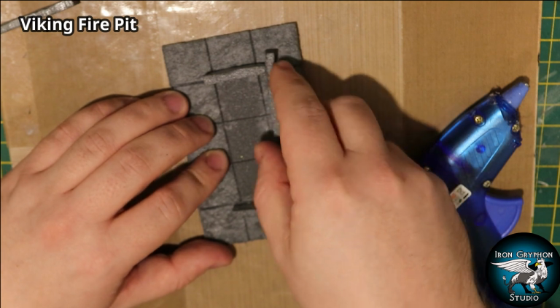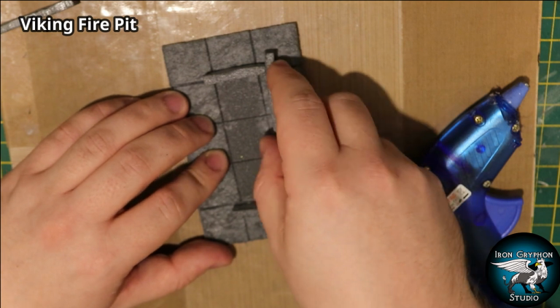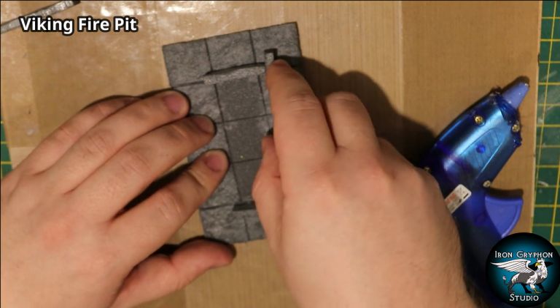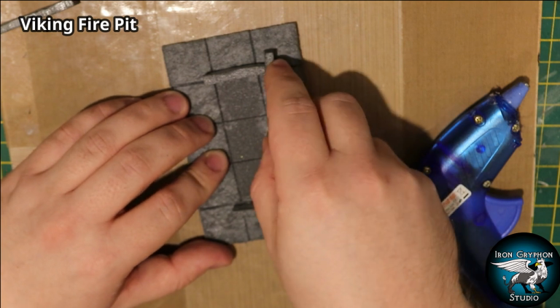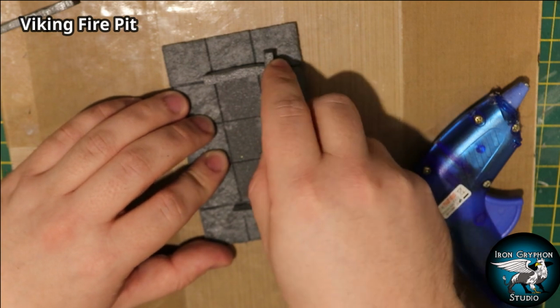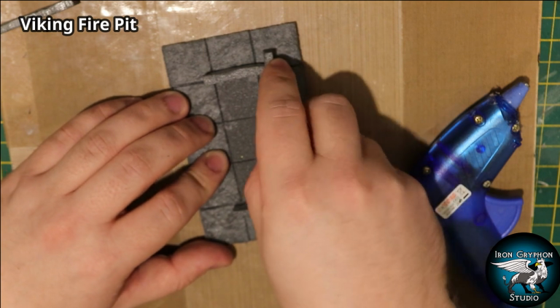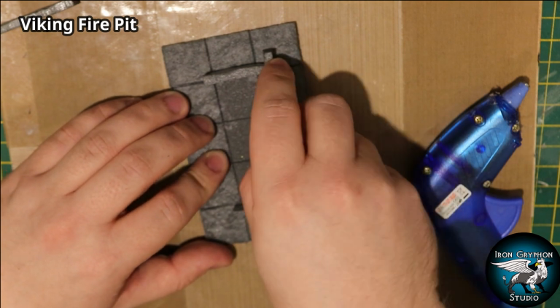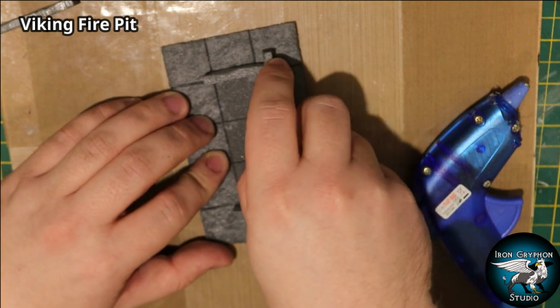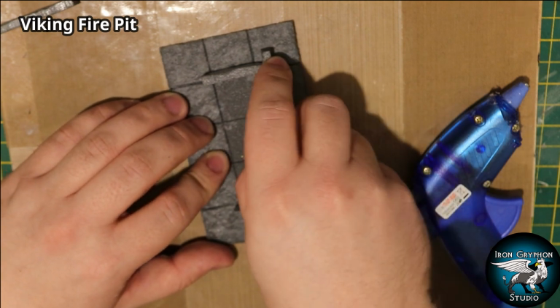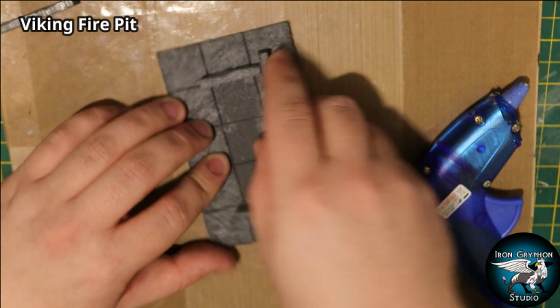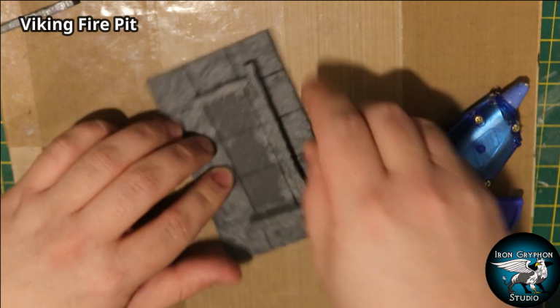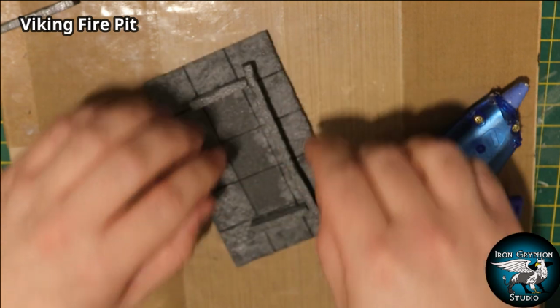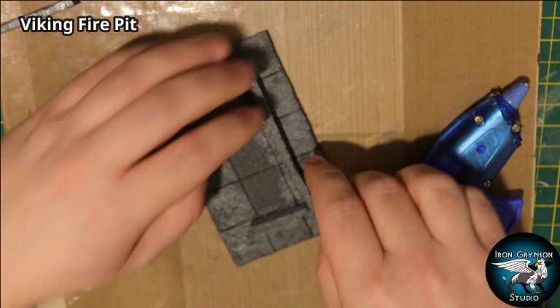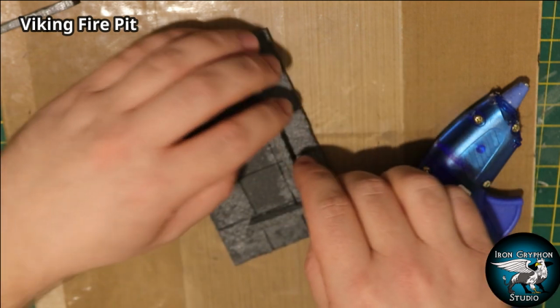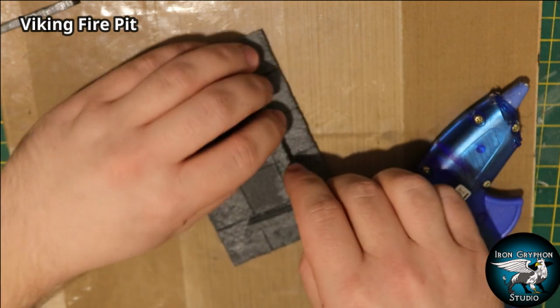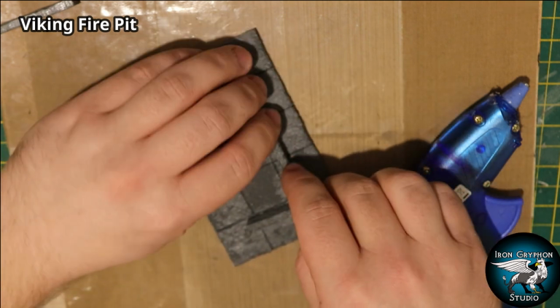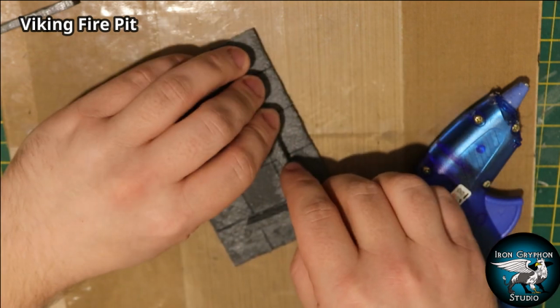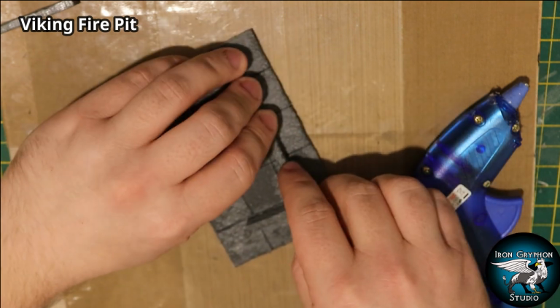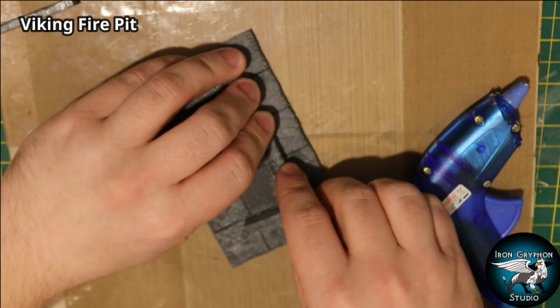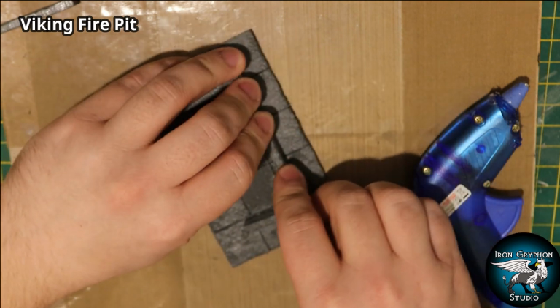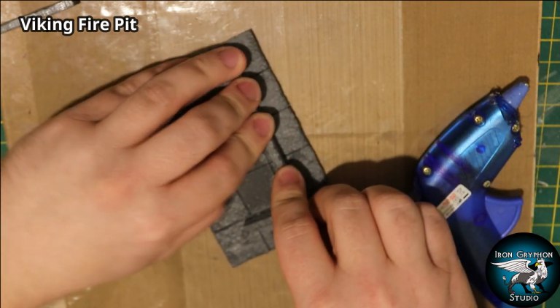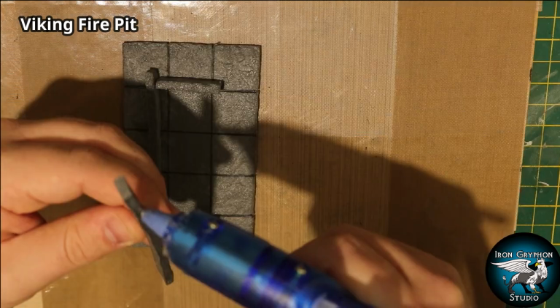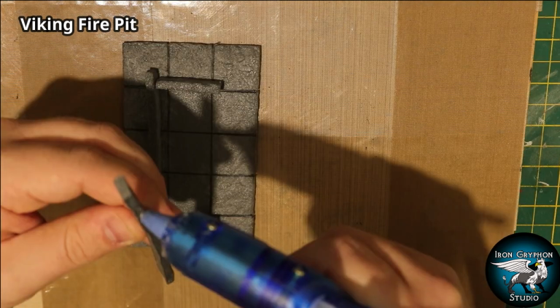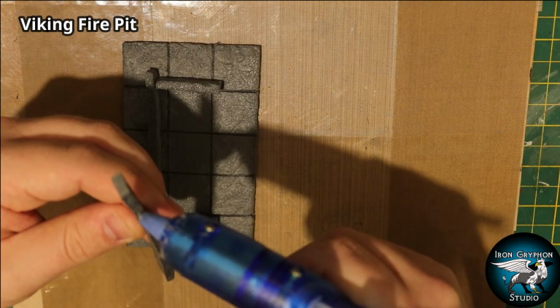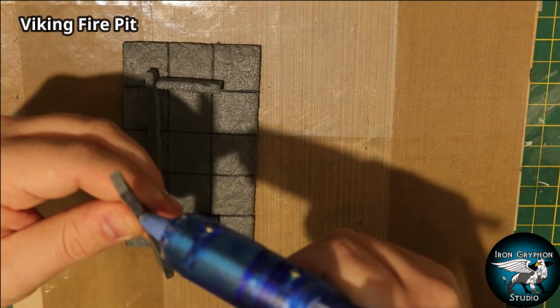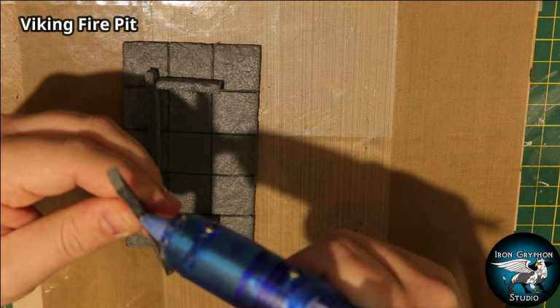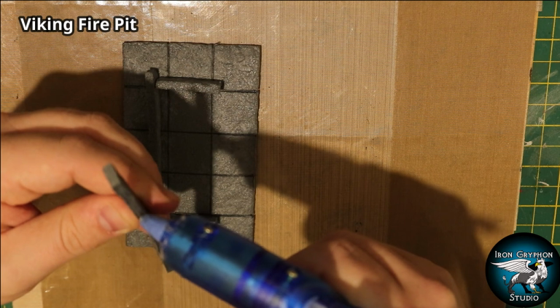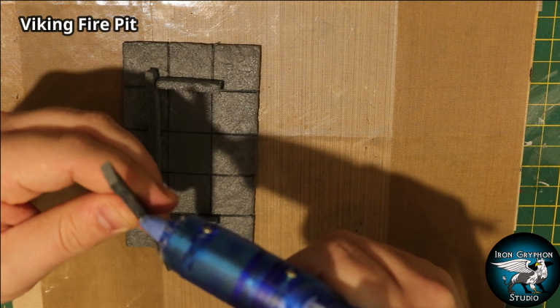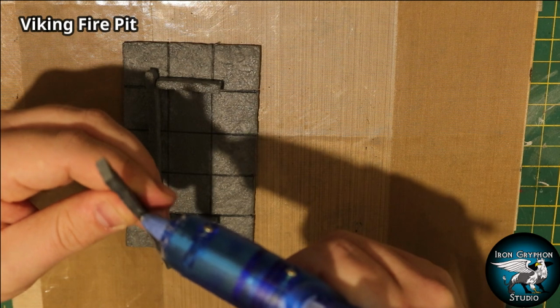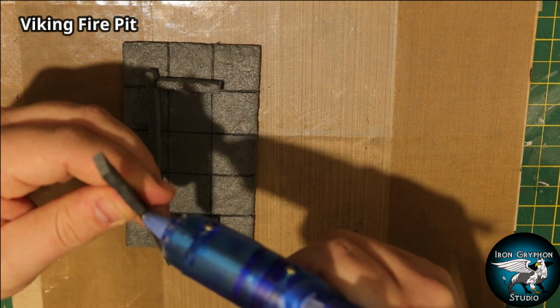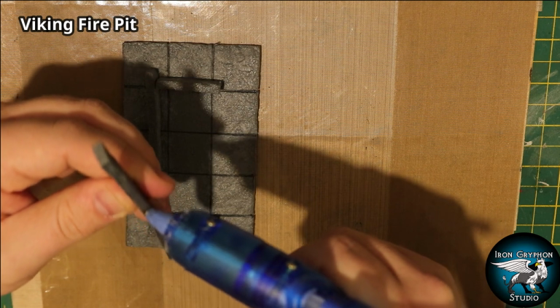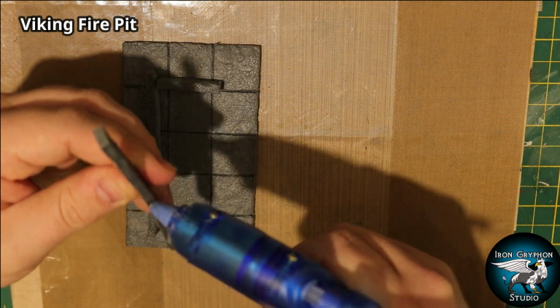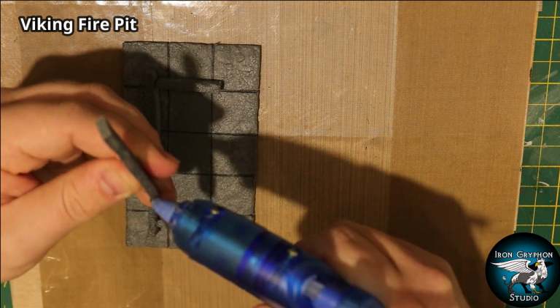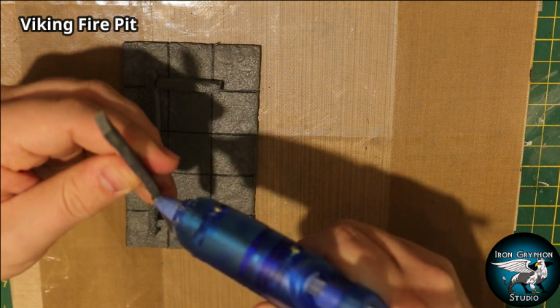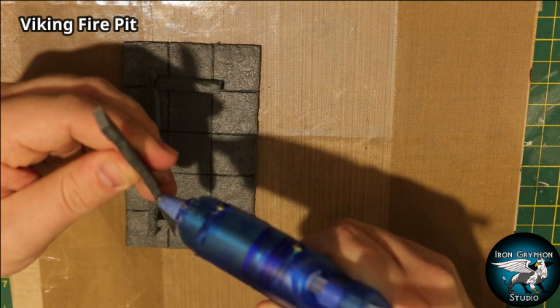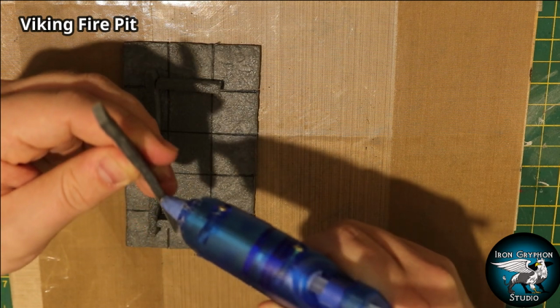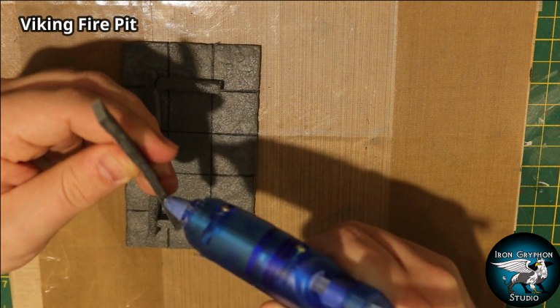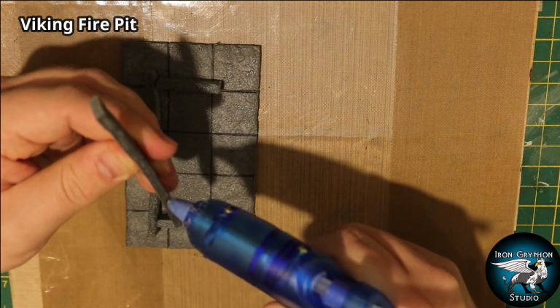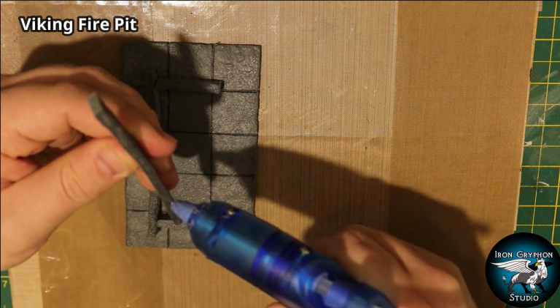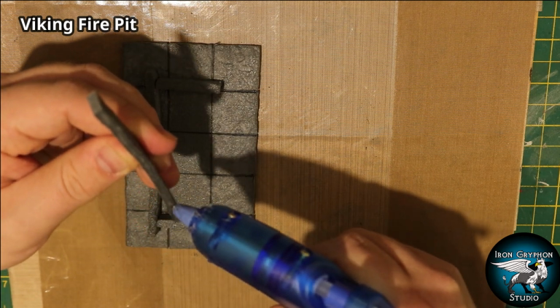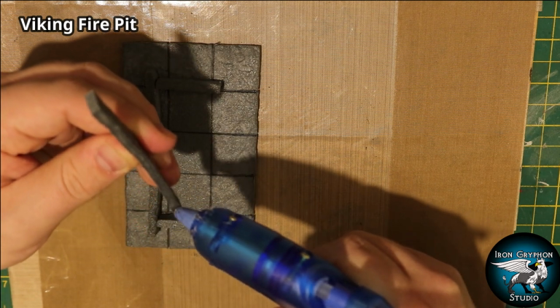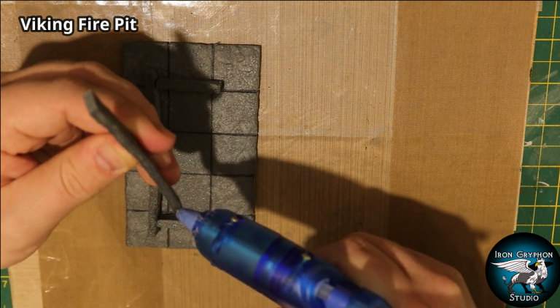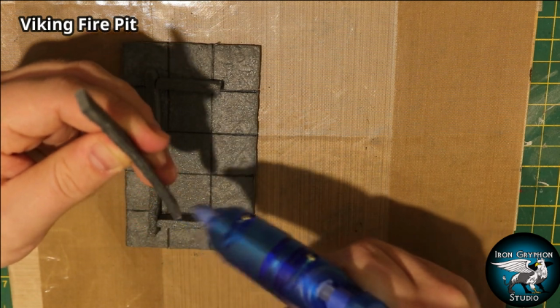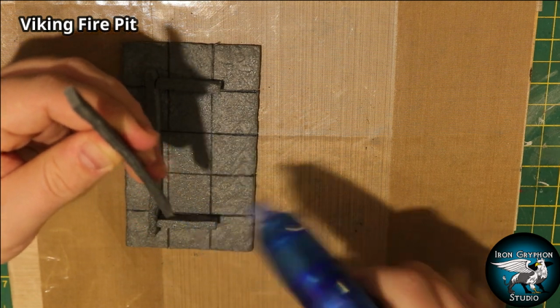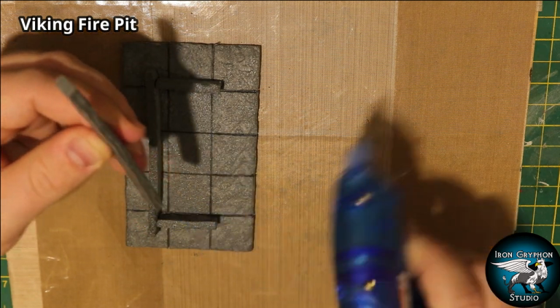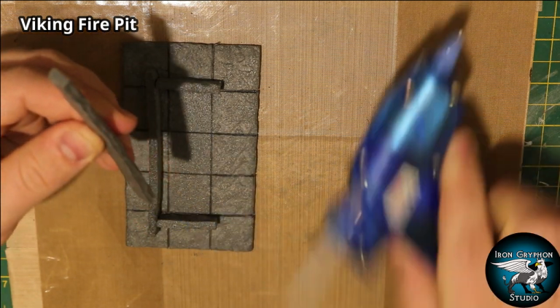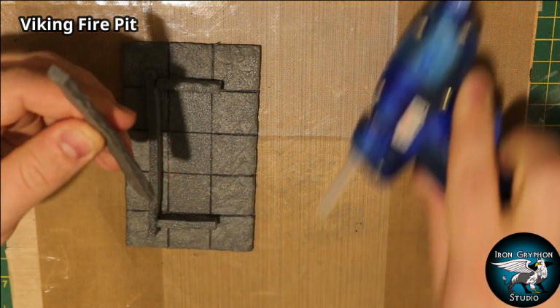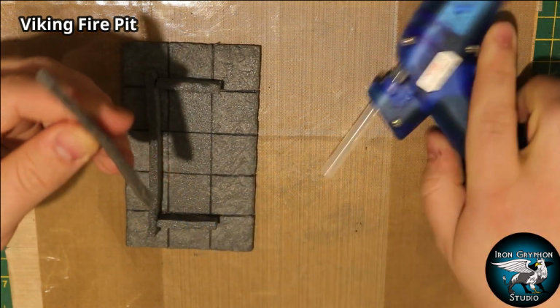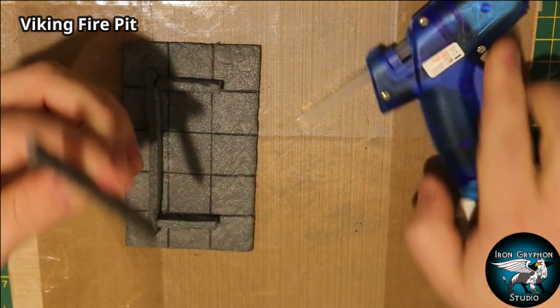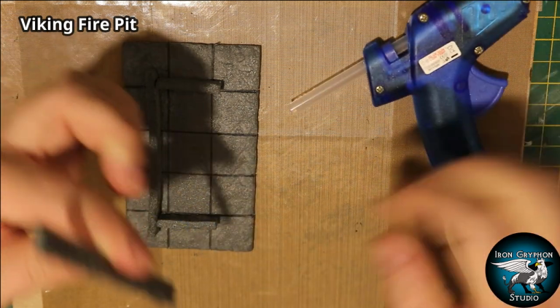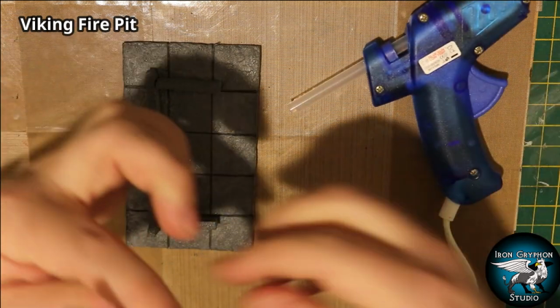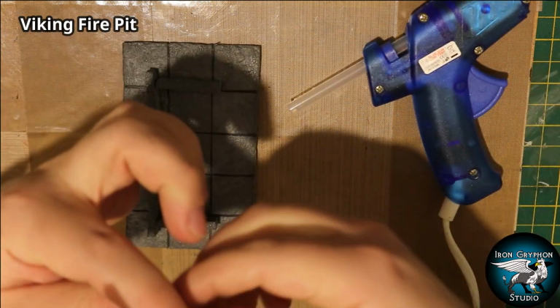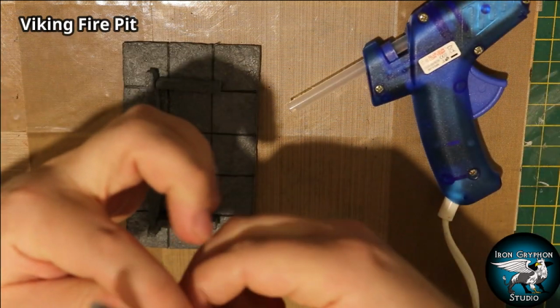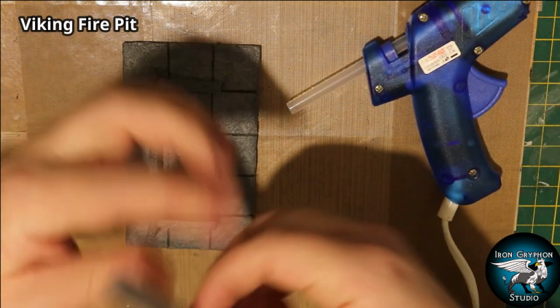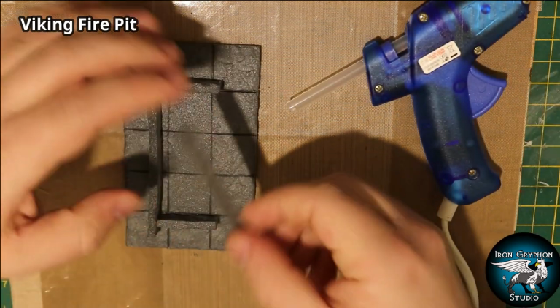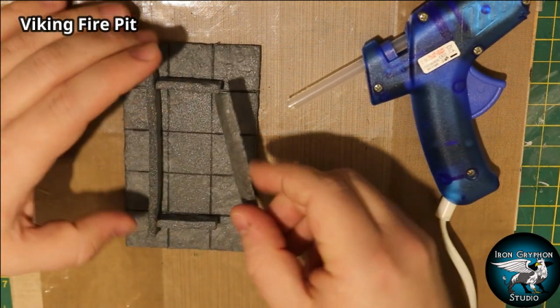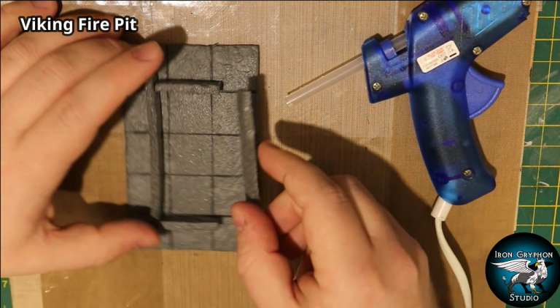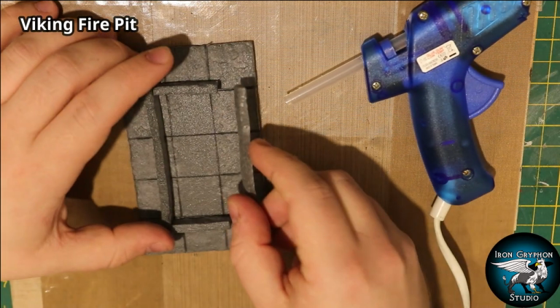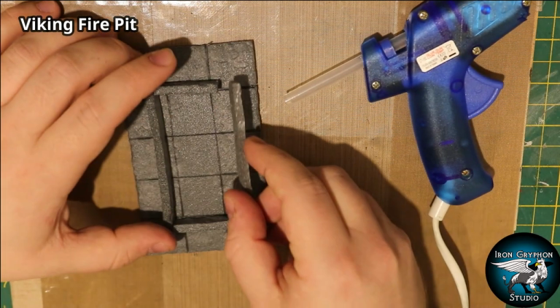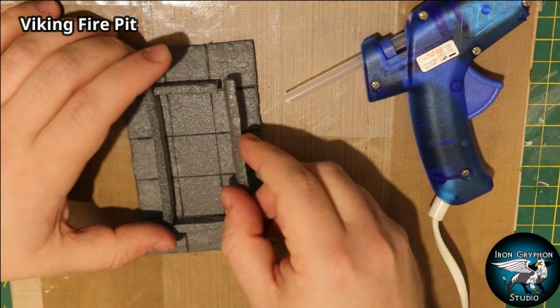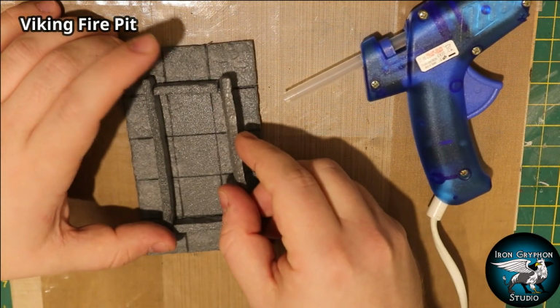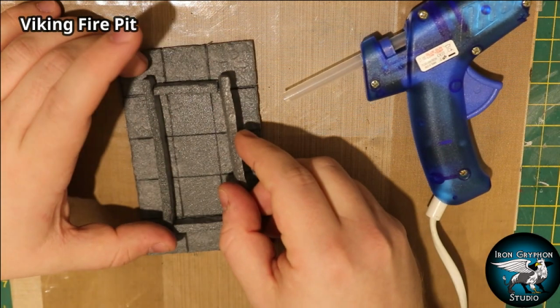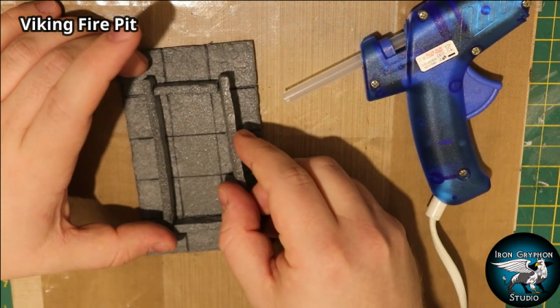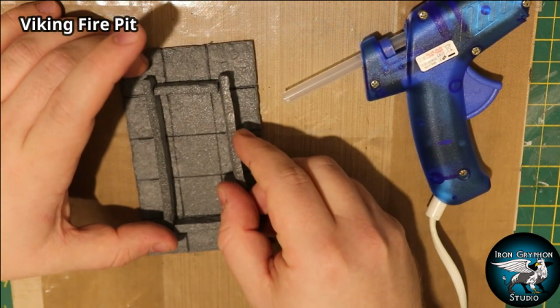I decided to have the long sides of this fire pit overrun the edges a little bit, just to add a little bit of extra detail and texture.